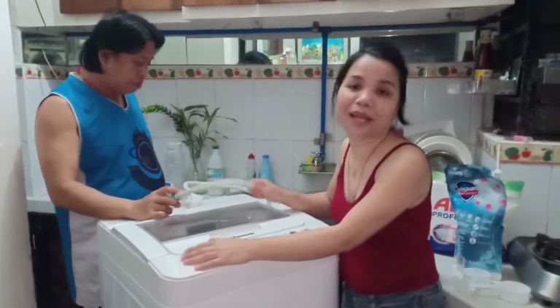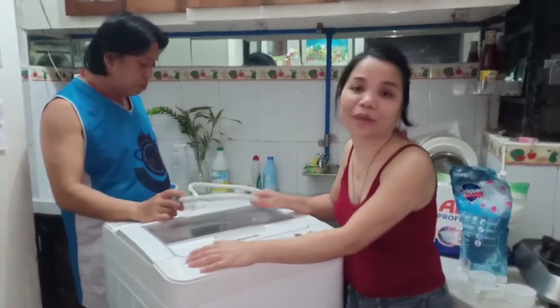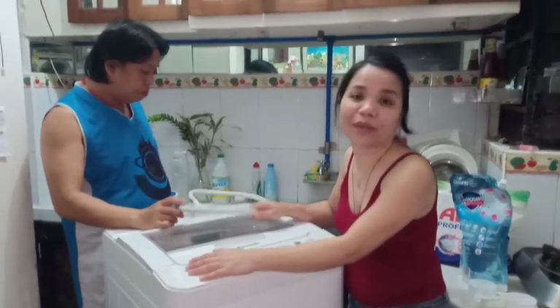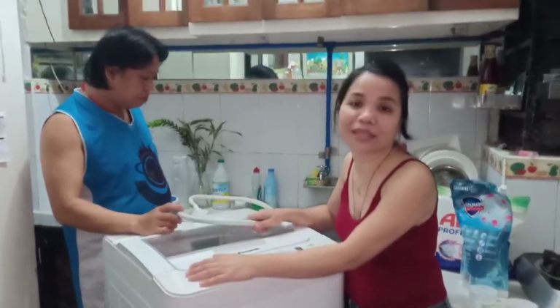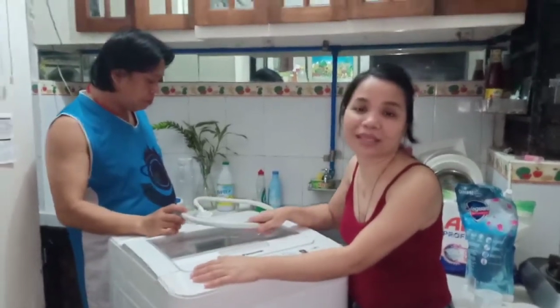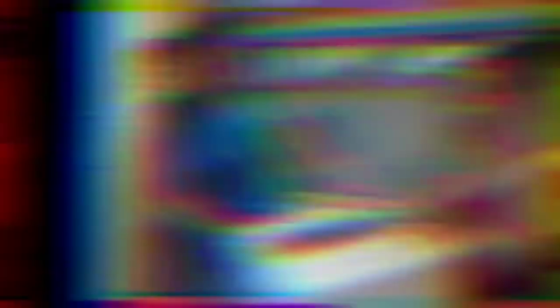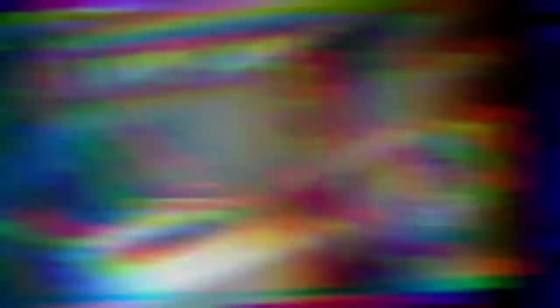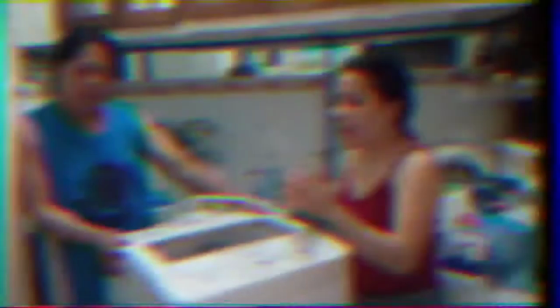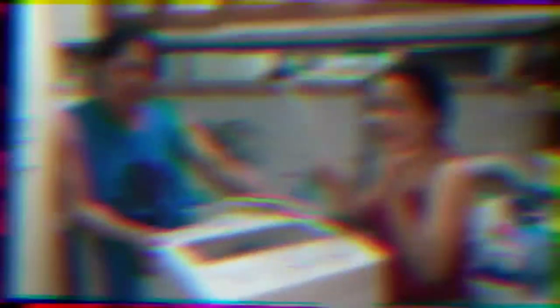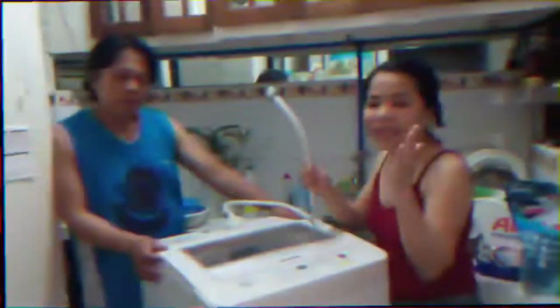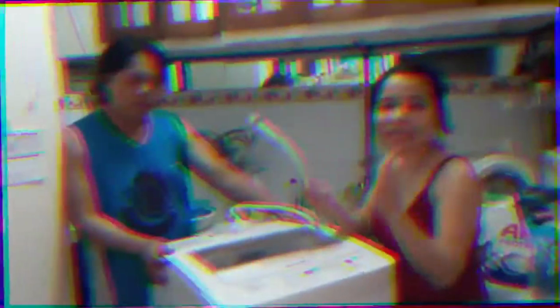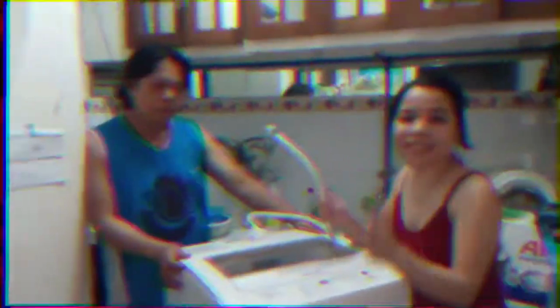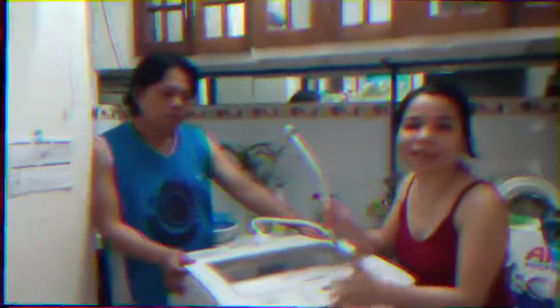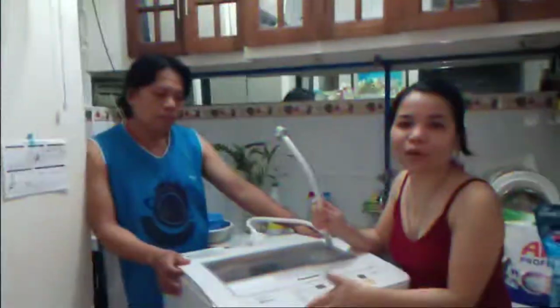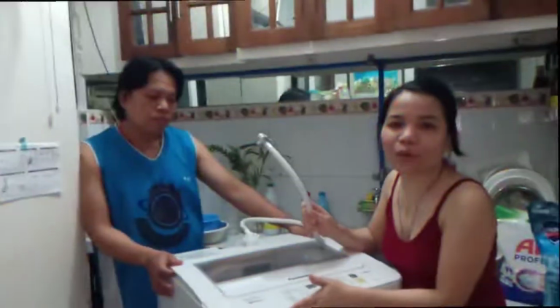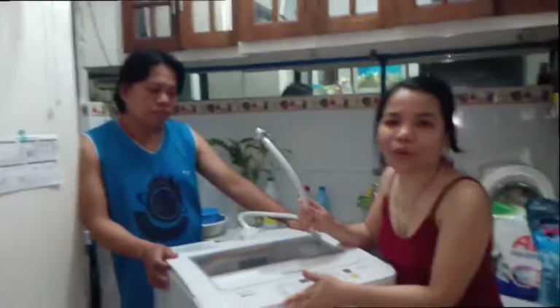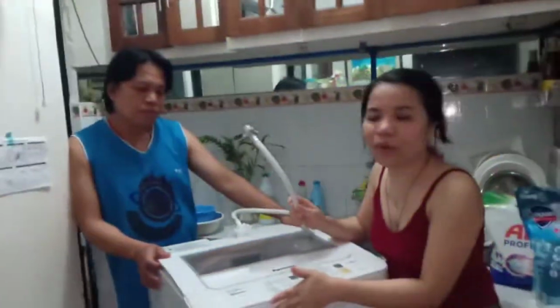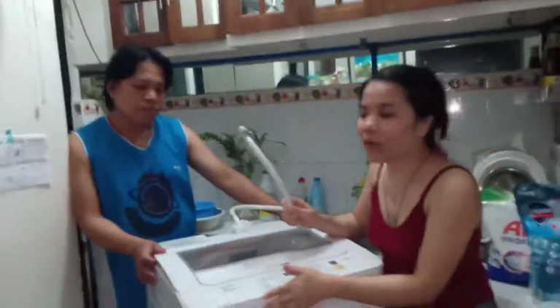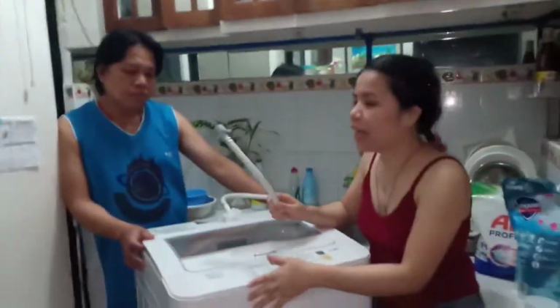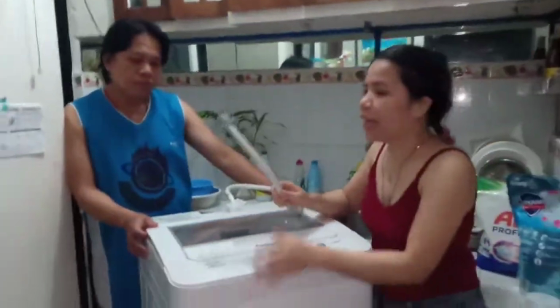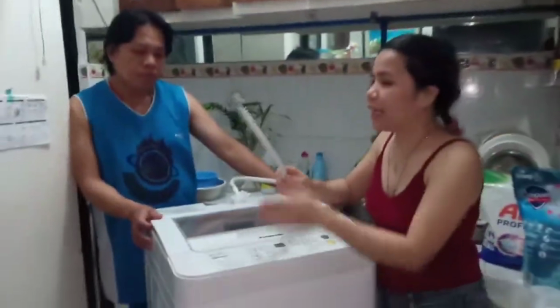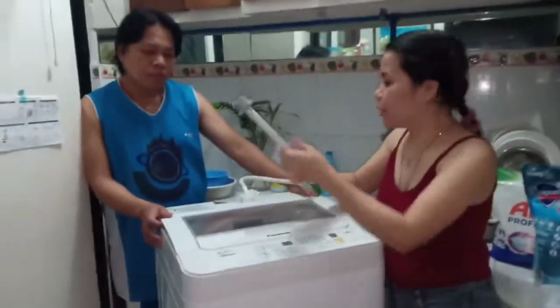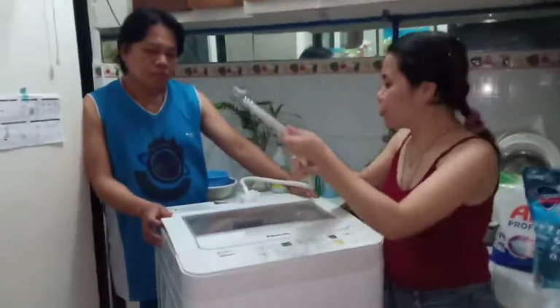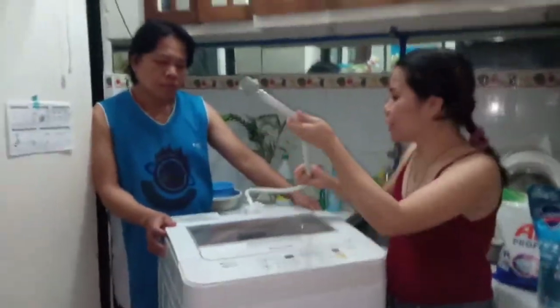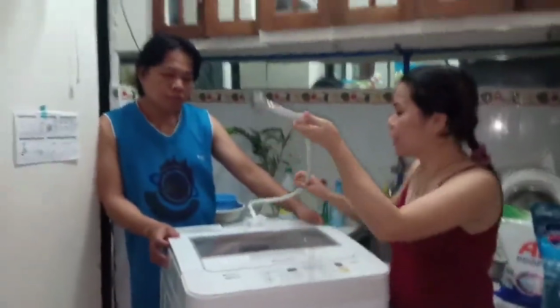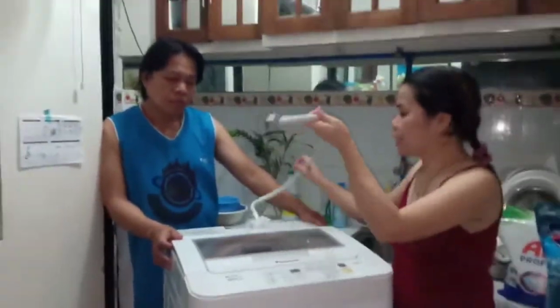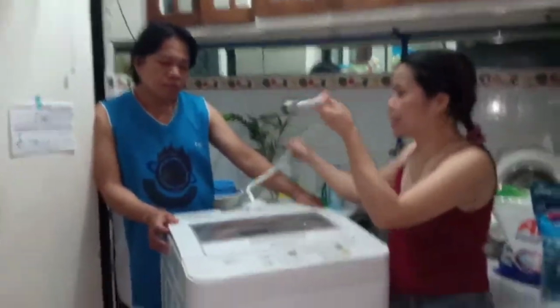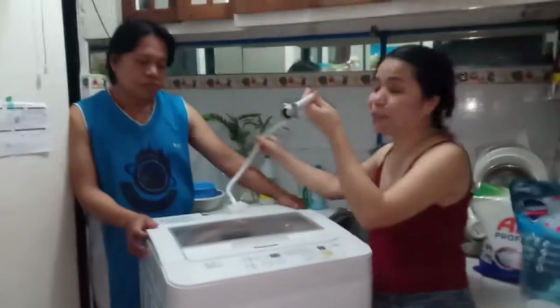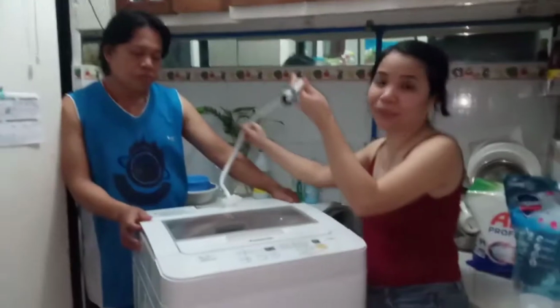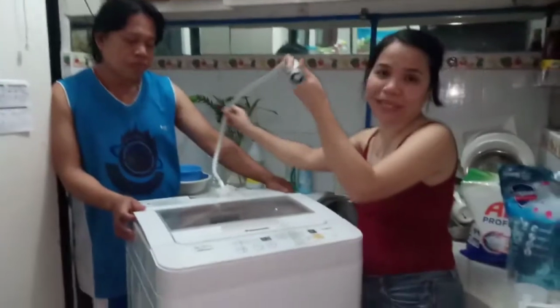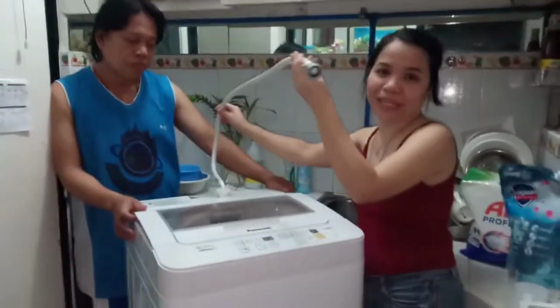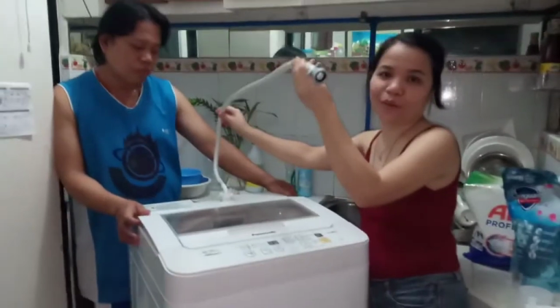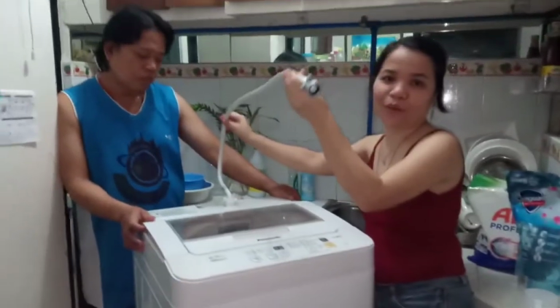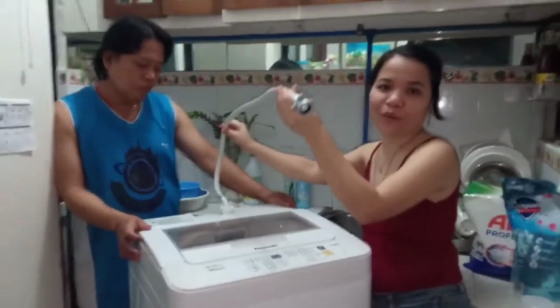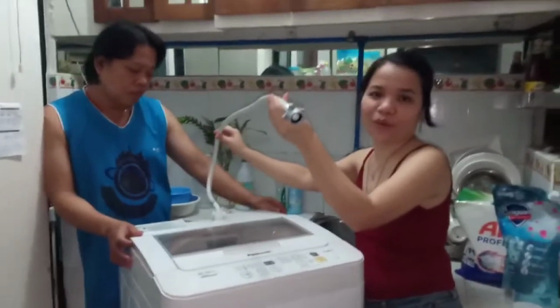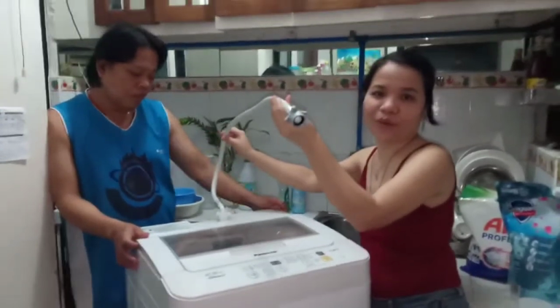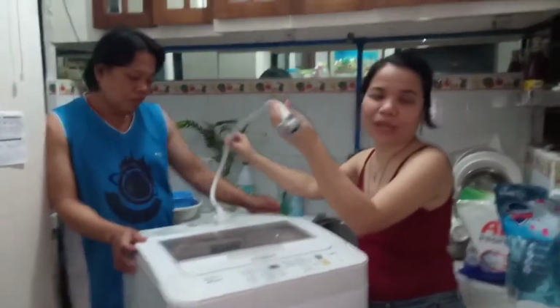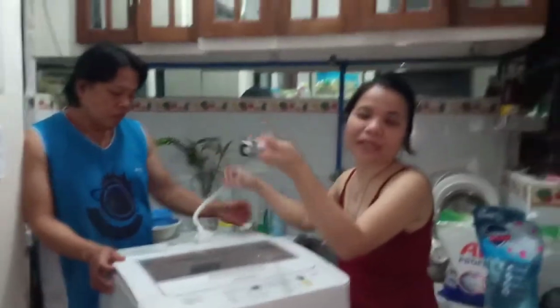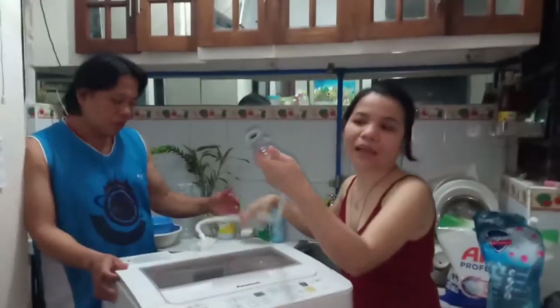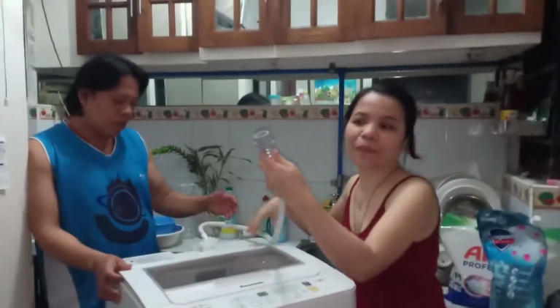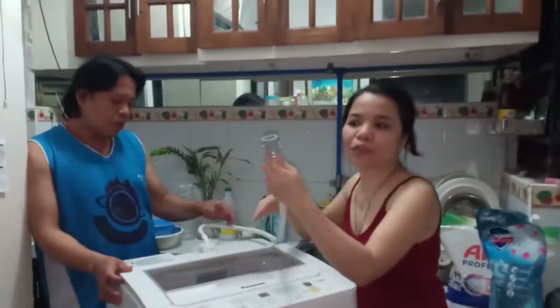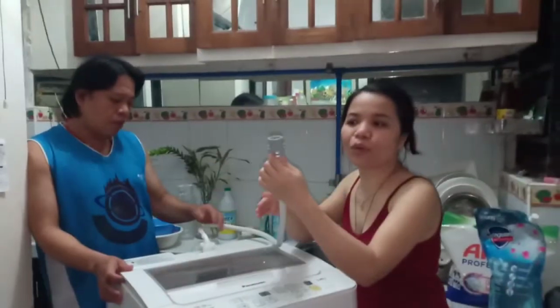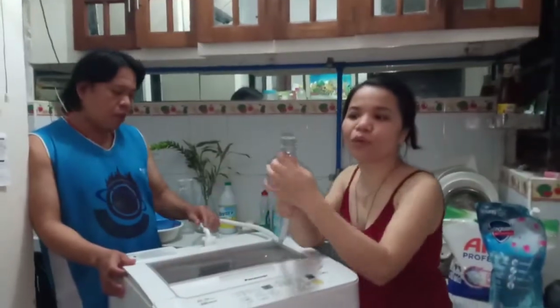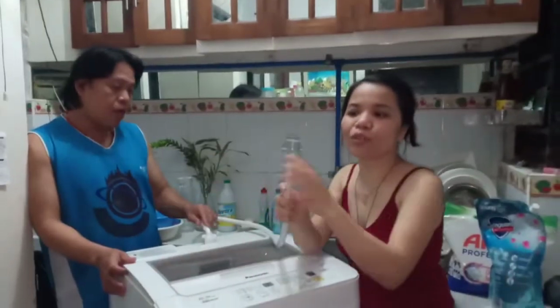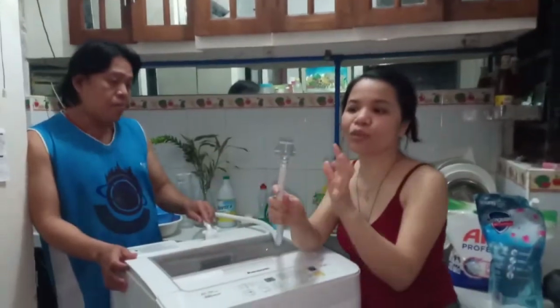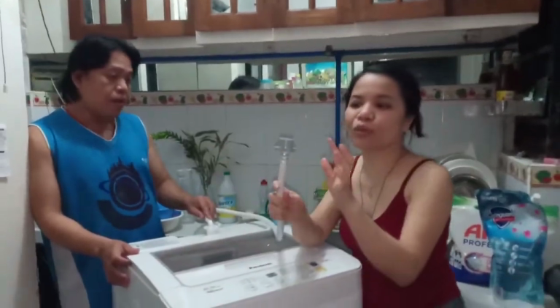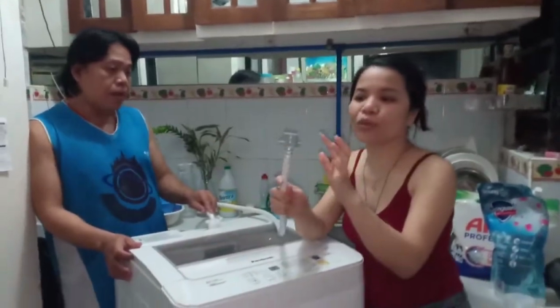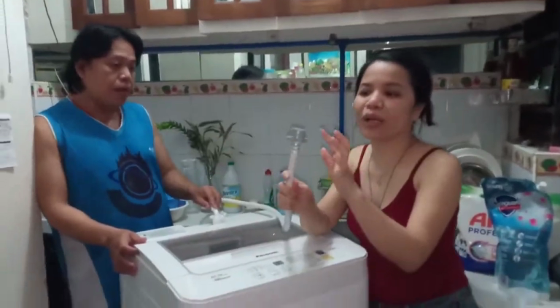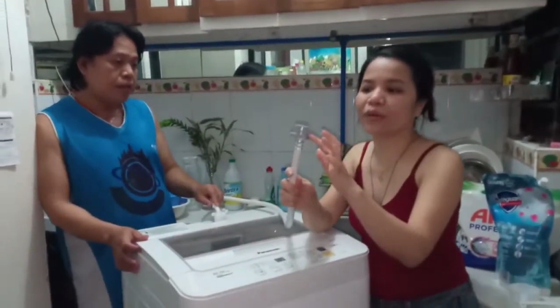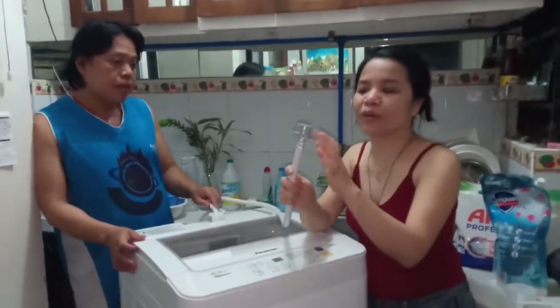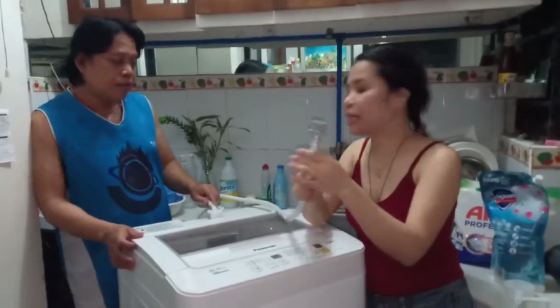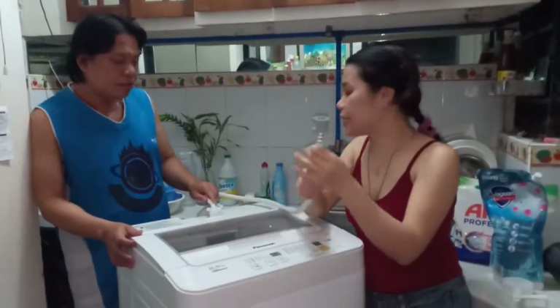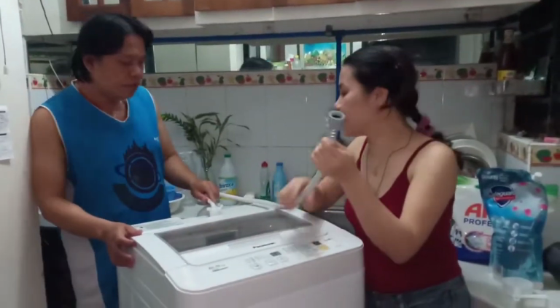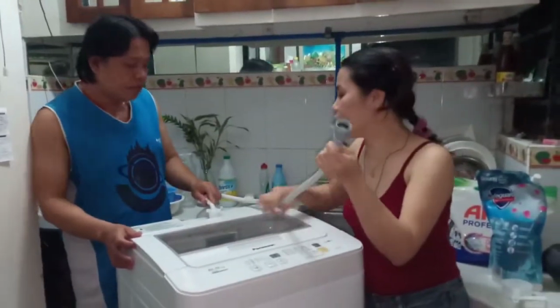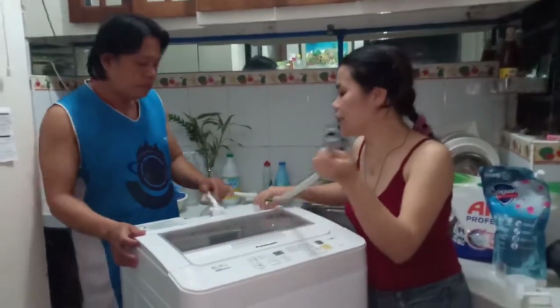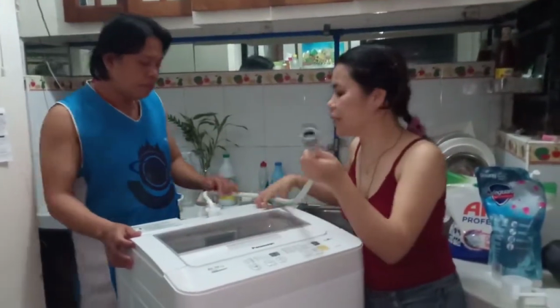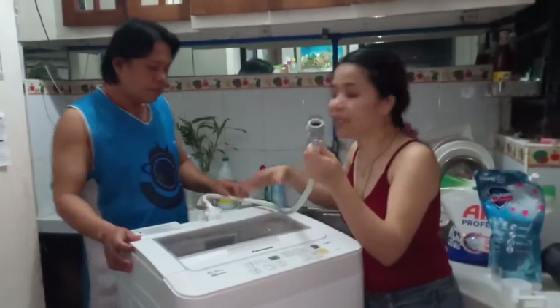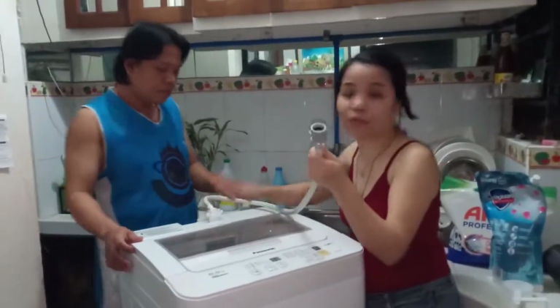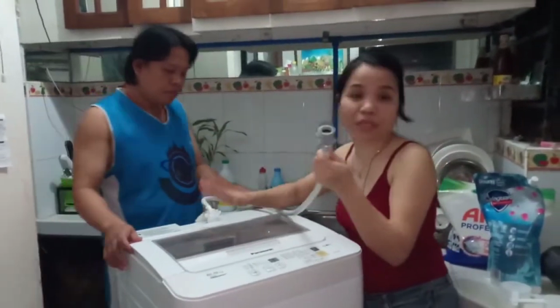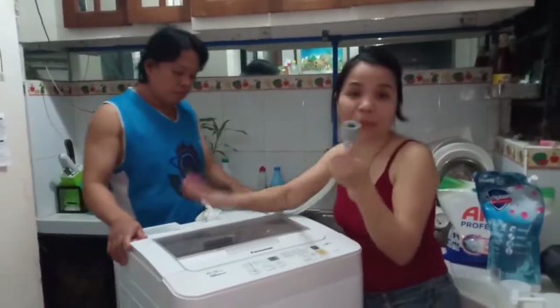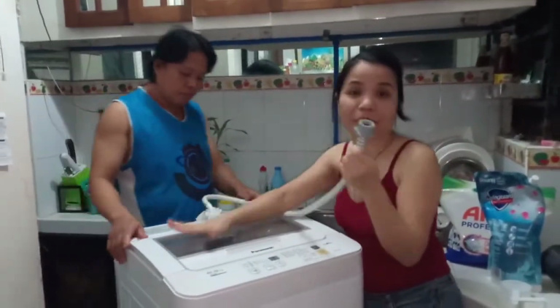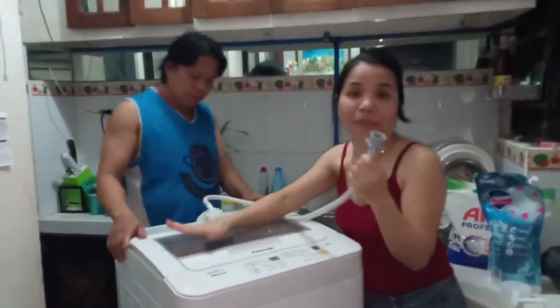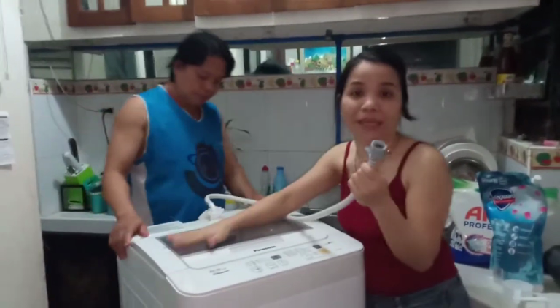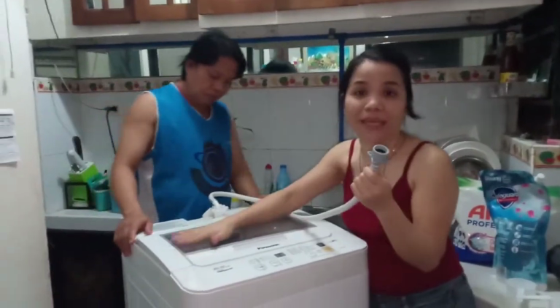Let's get started guys. Ito siya guys, libre na to. Tapos kung gusto nyo, kasama na siya dito sa pagbili.